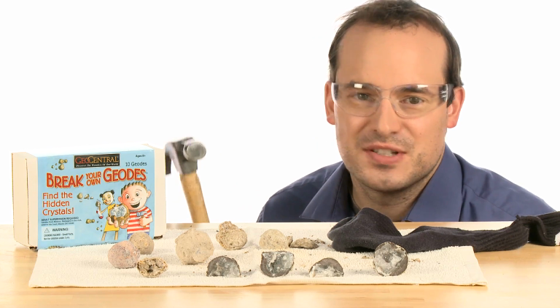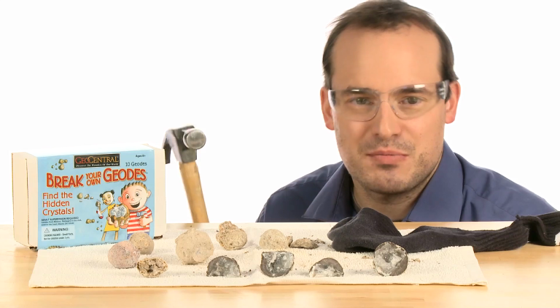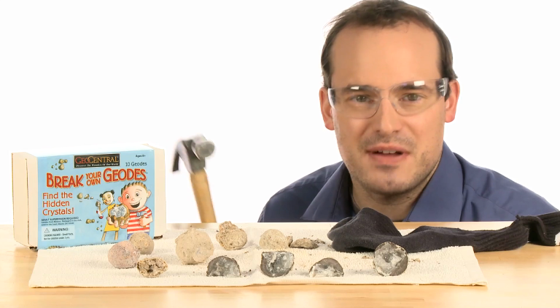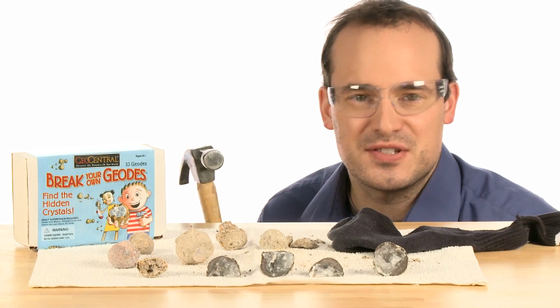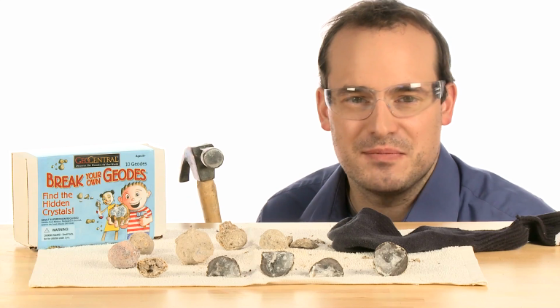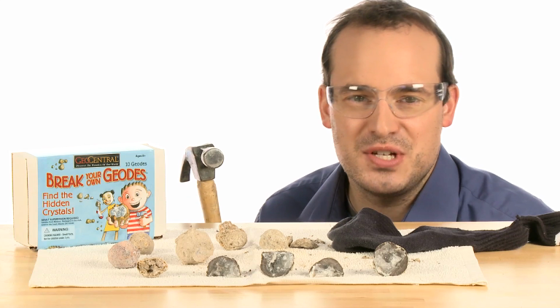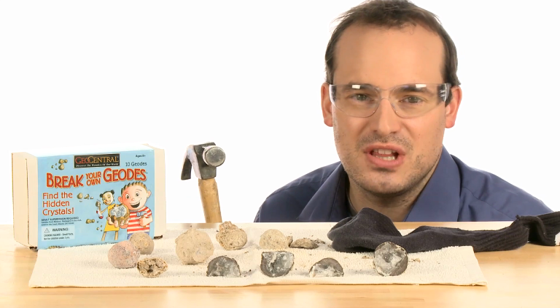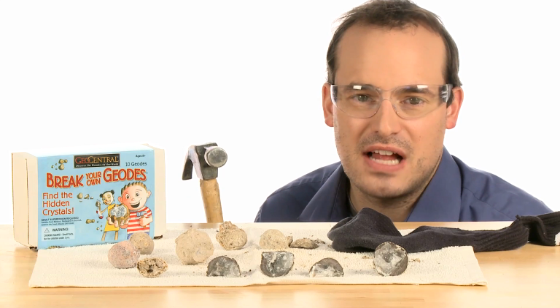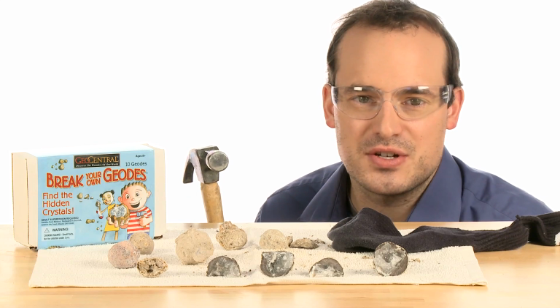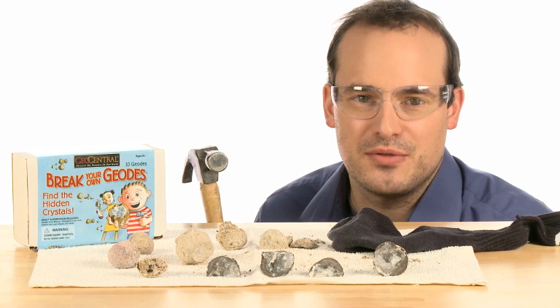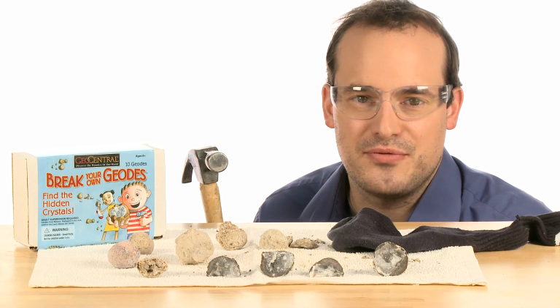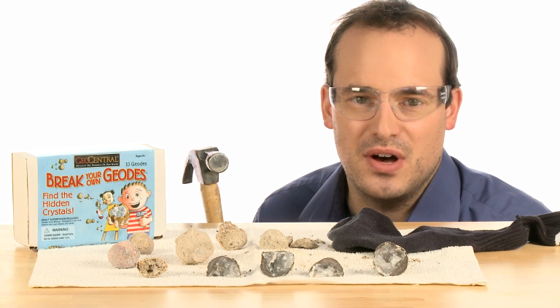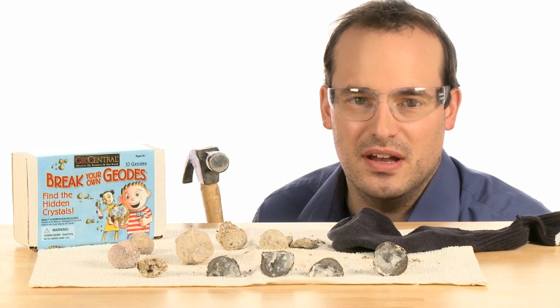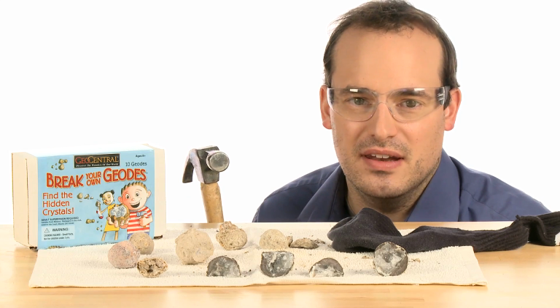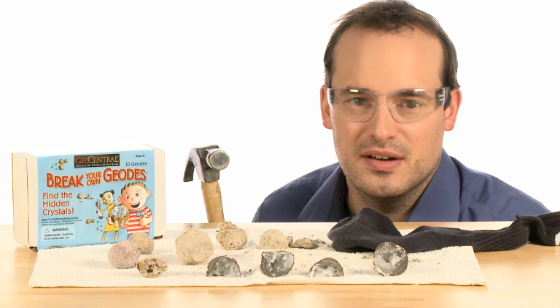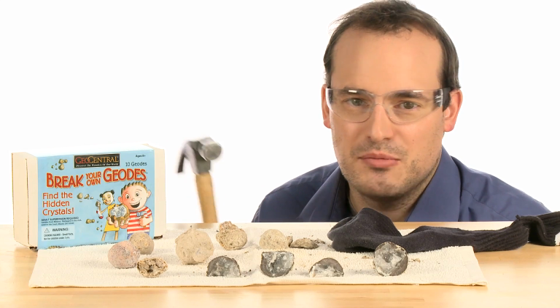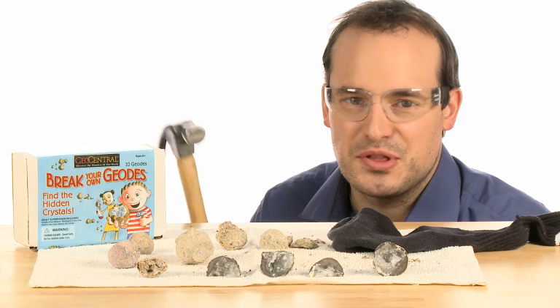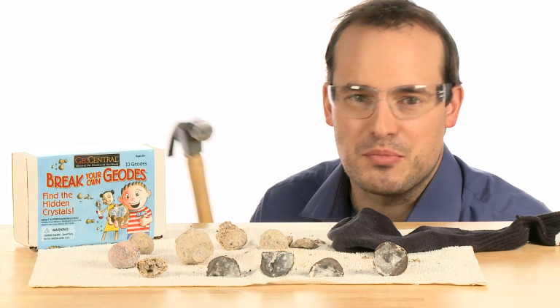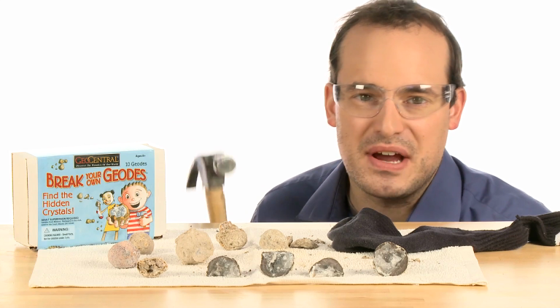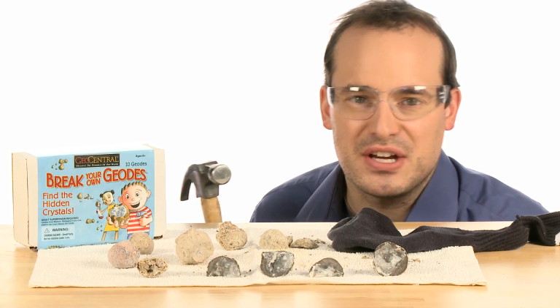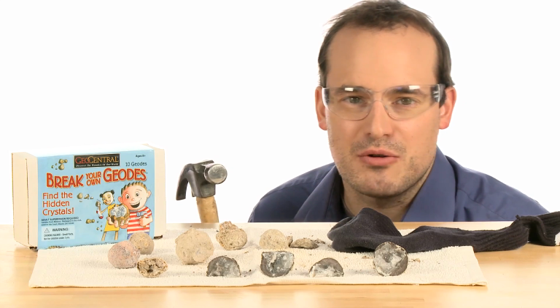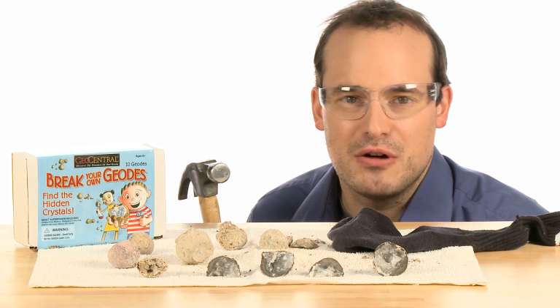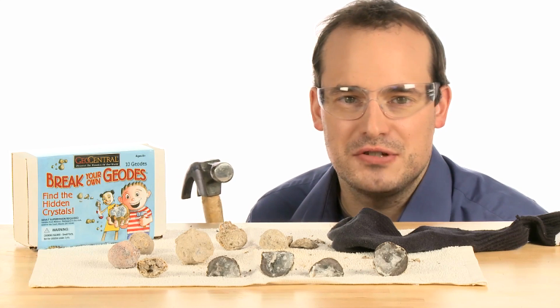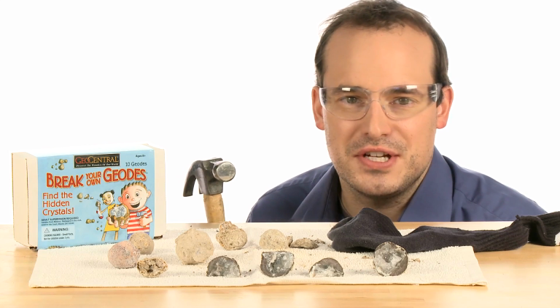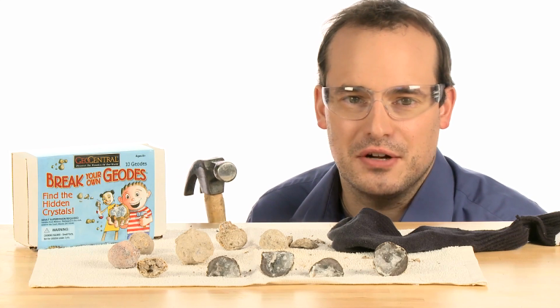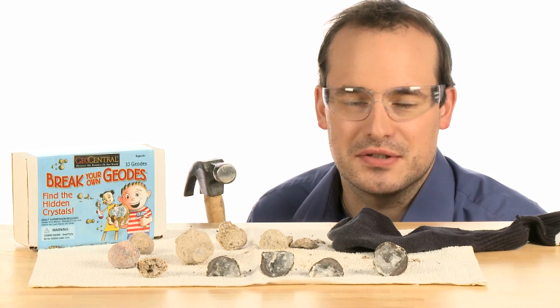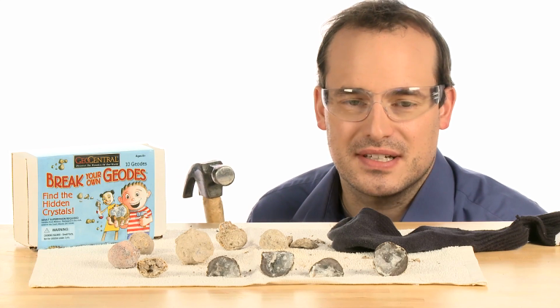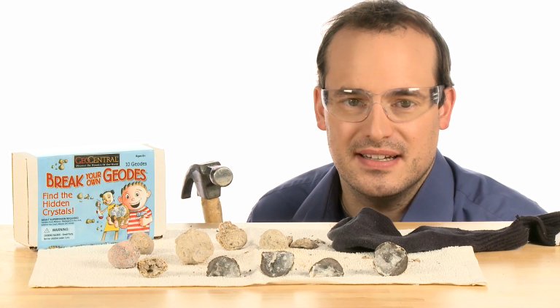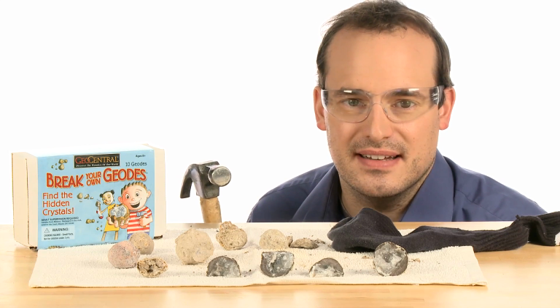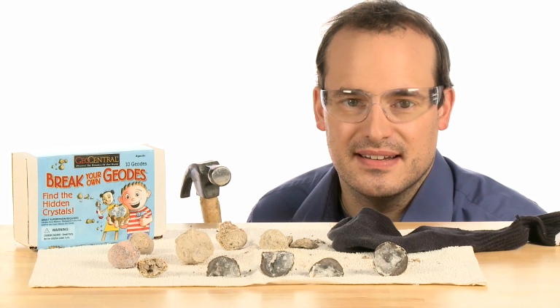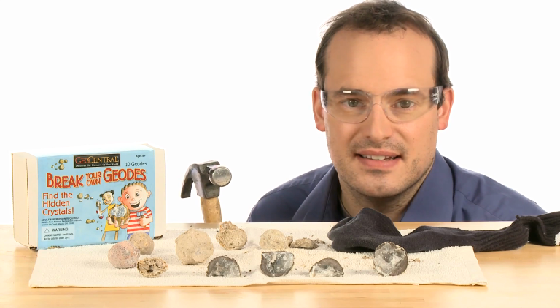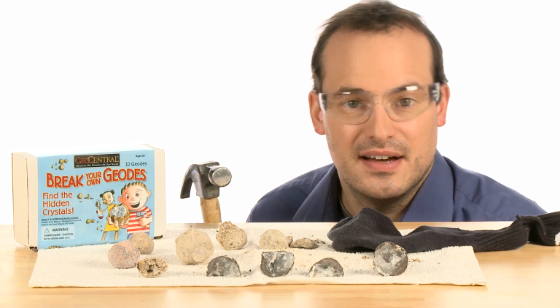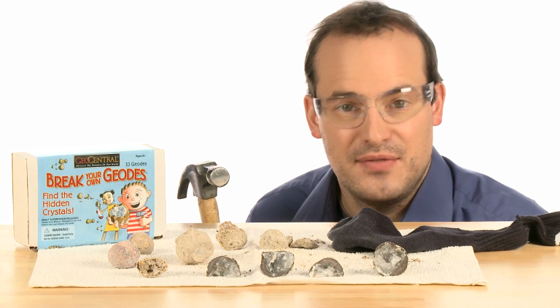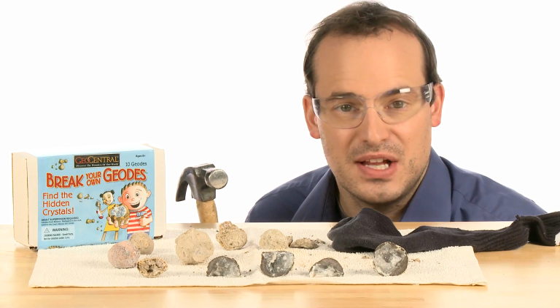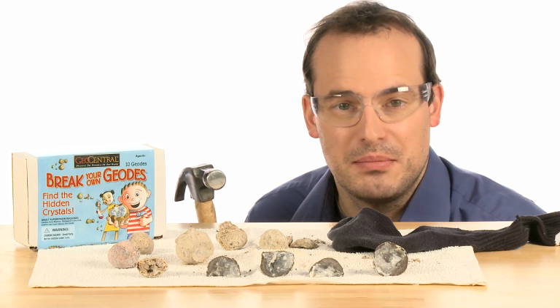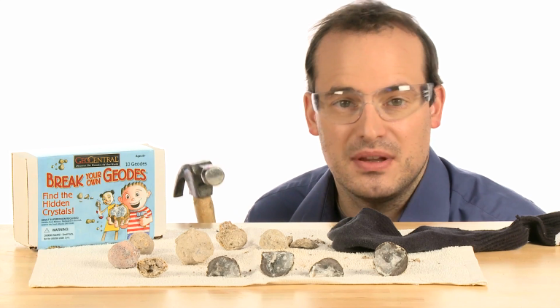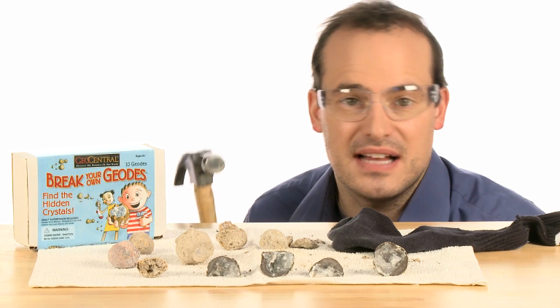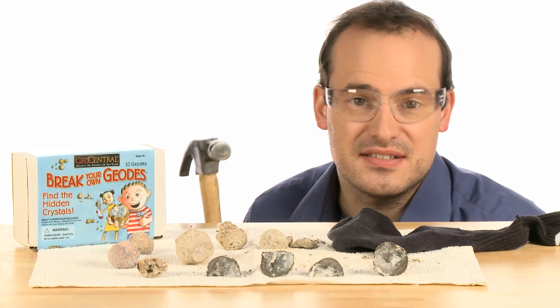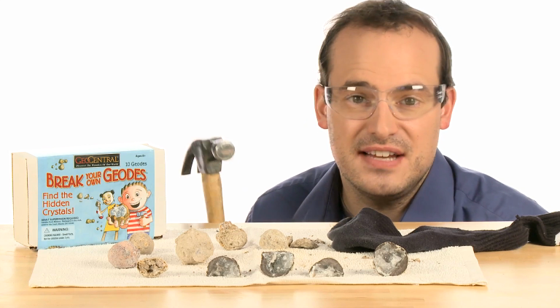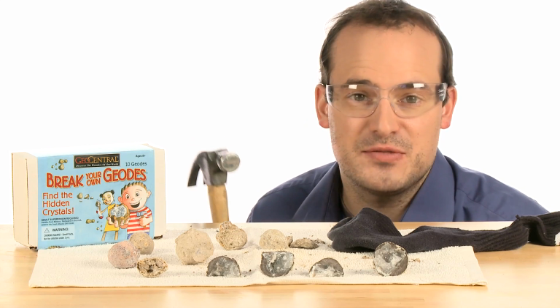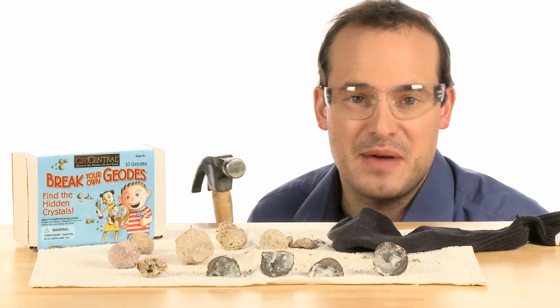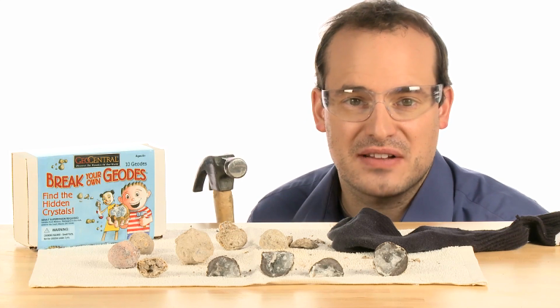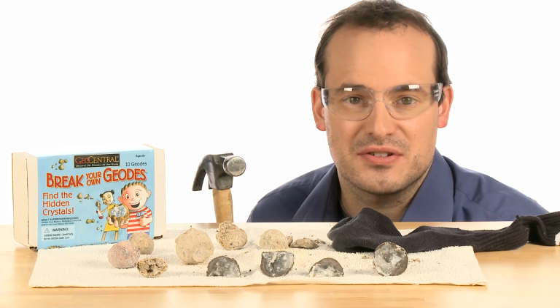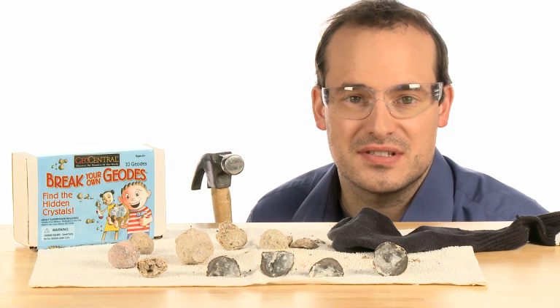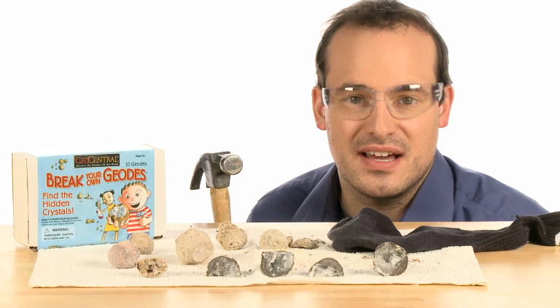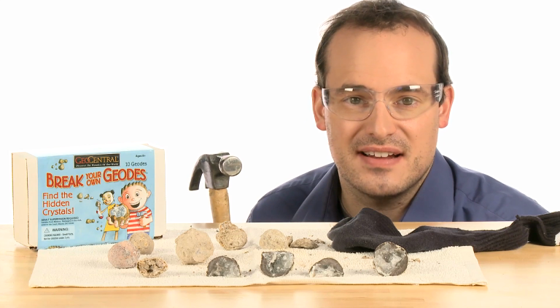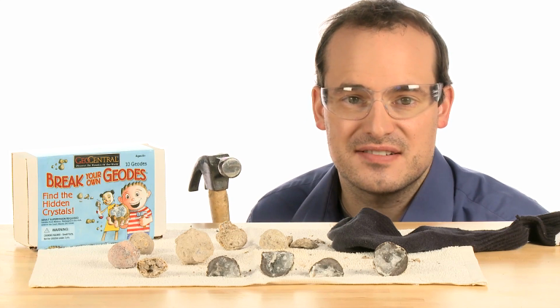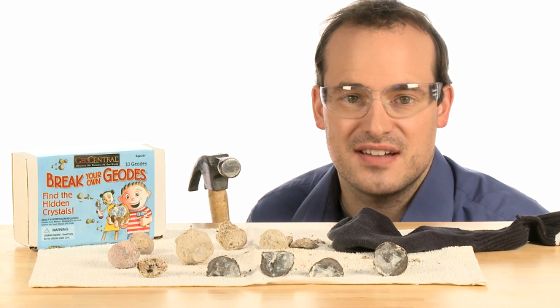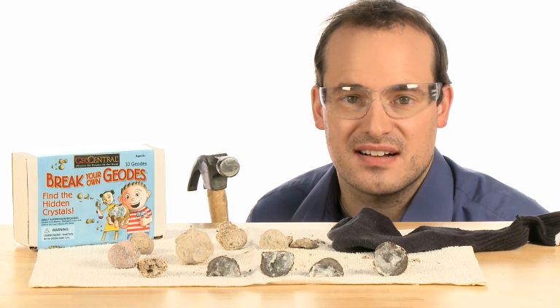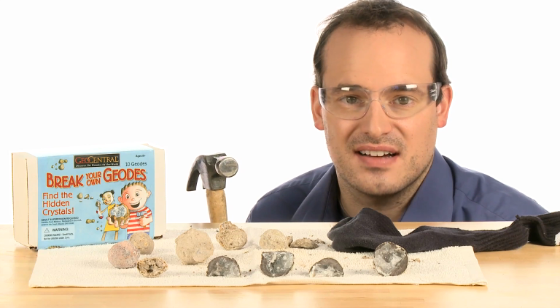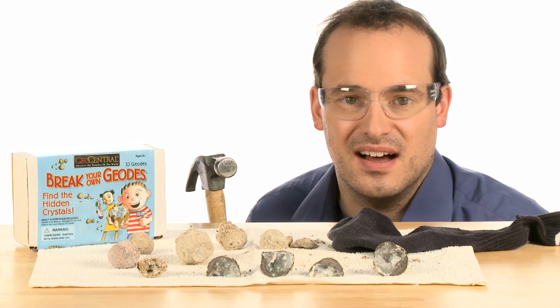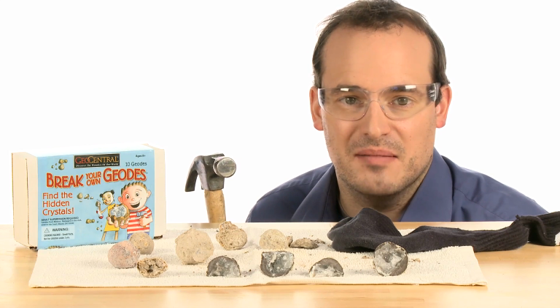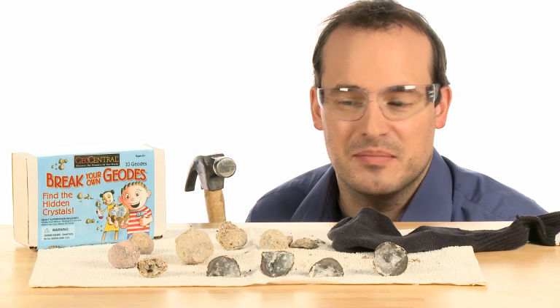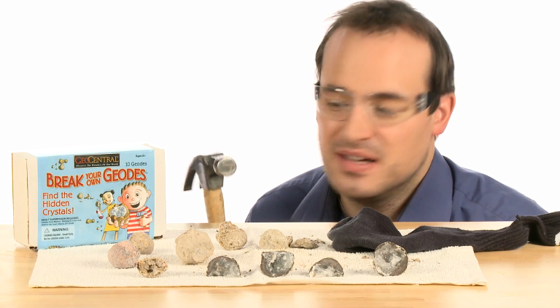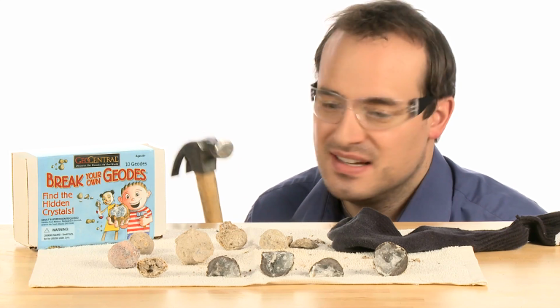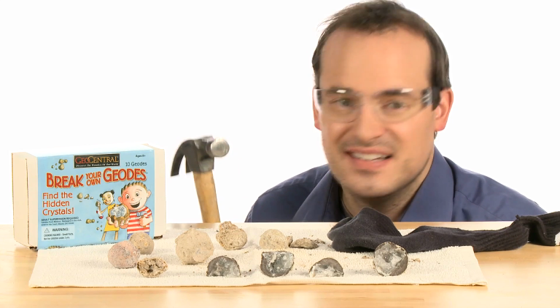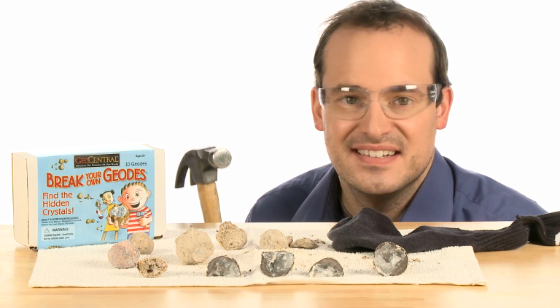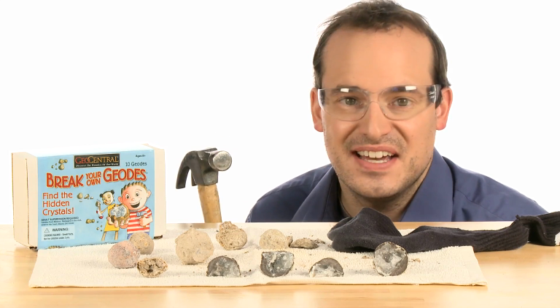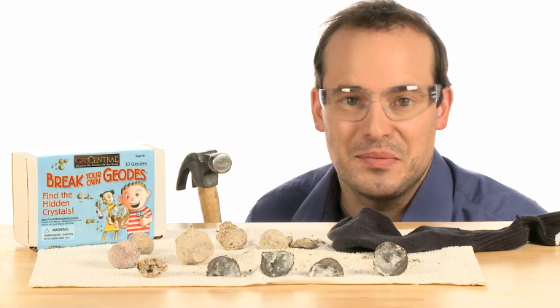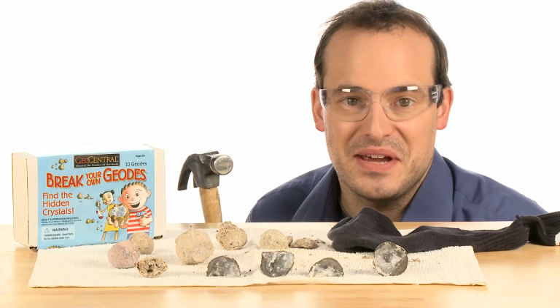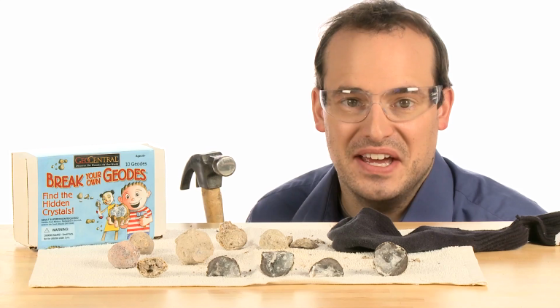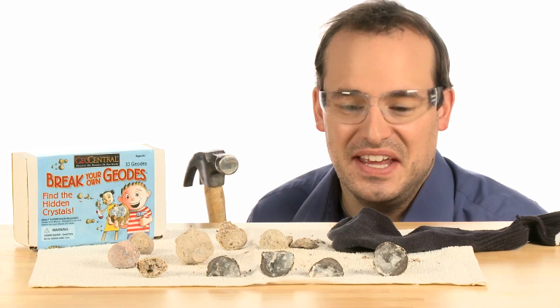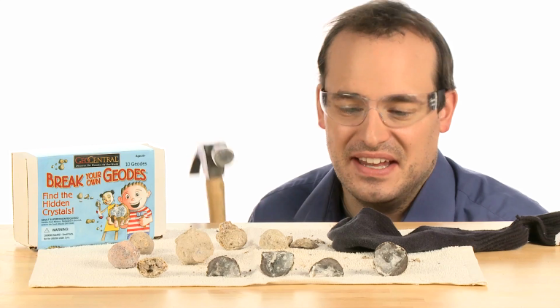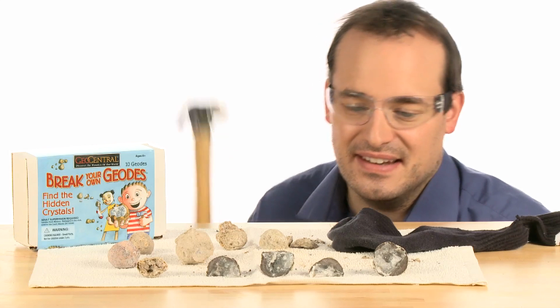Spread some geological fun with the Break Your Own Geodes Kit, available at stevespanglerscience.com. It'll be a hit.